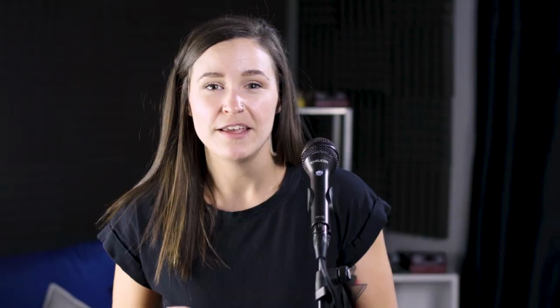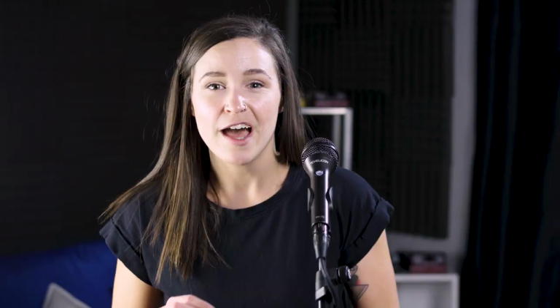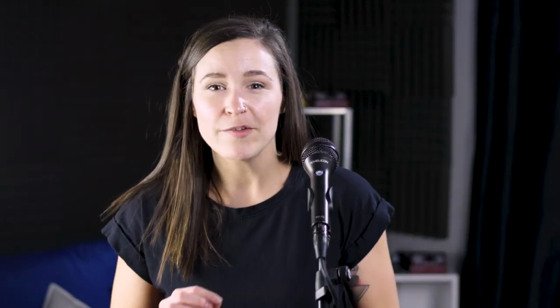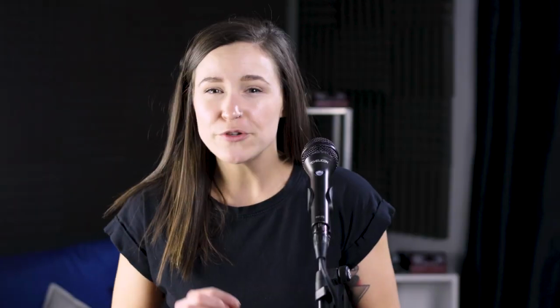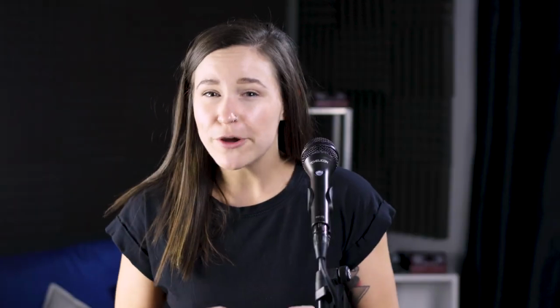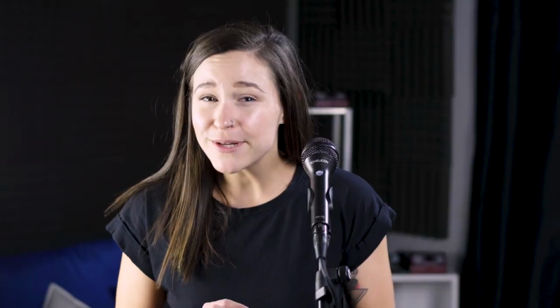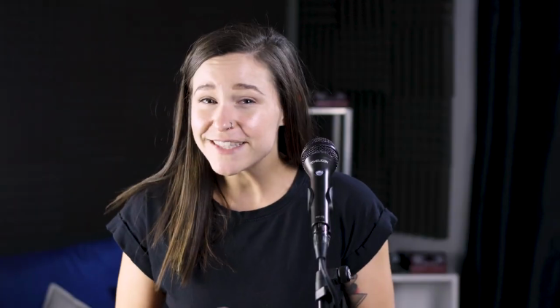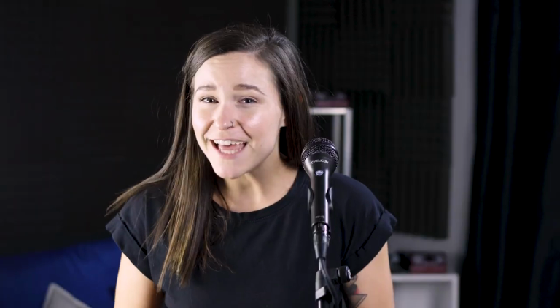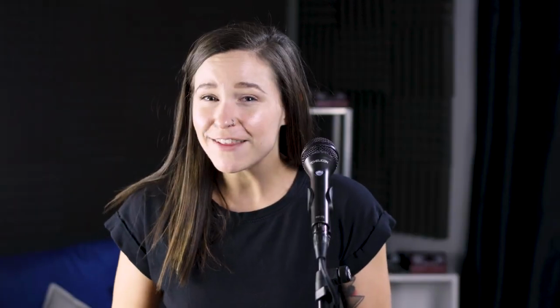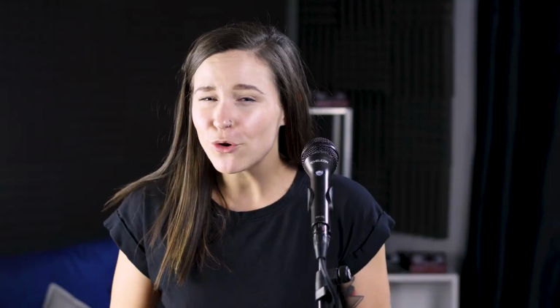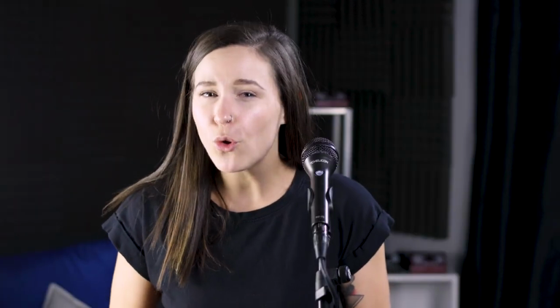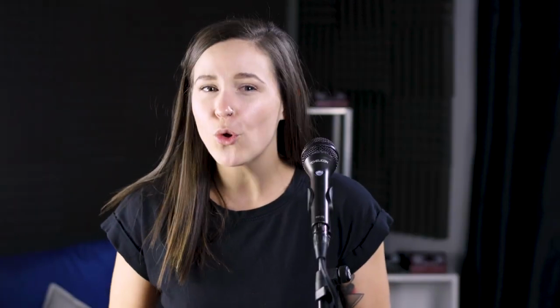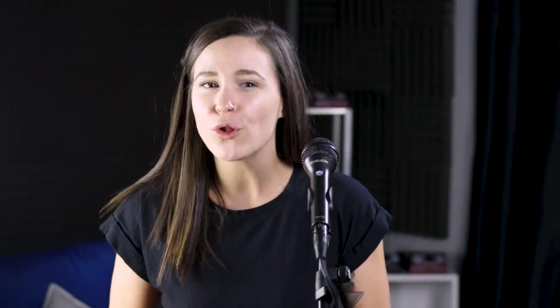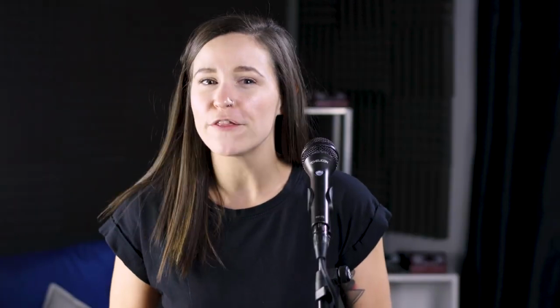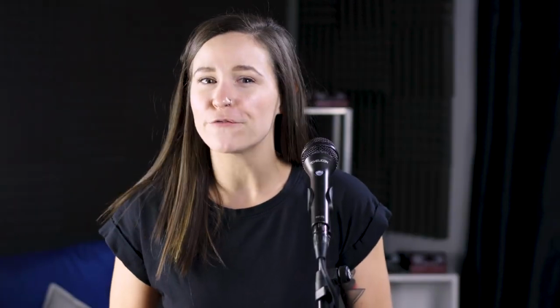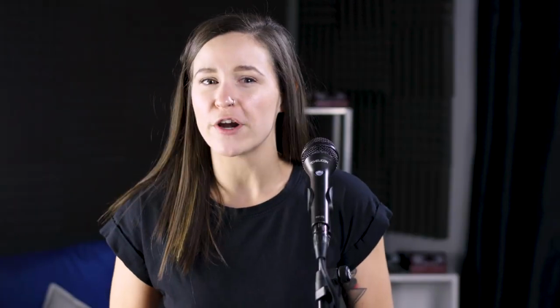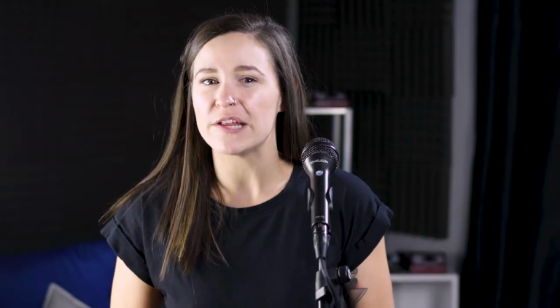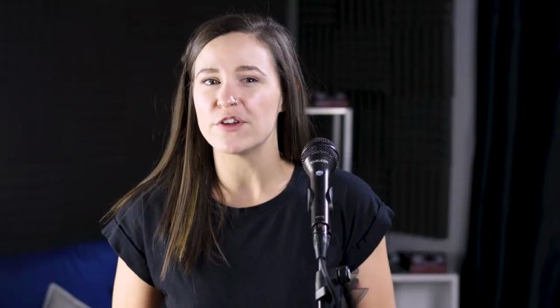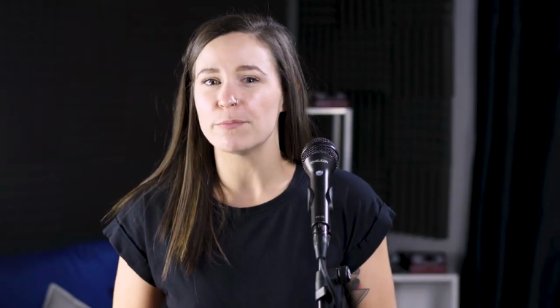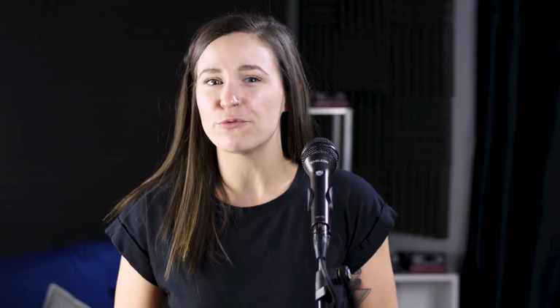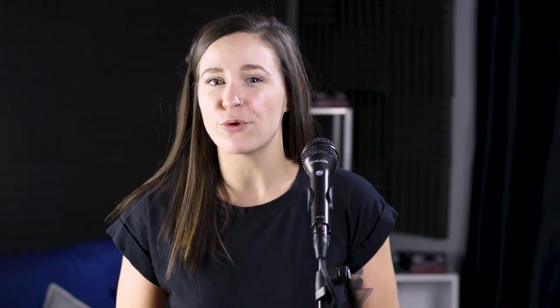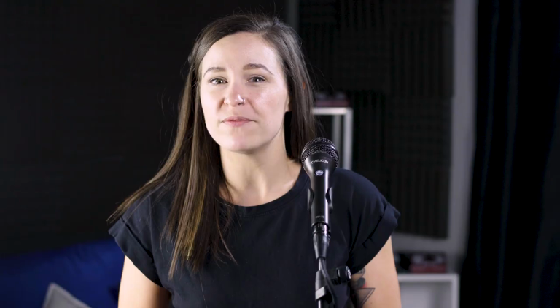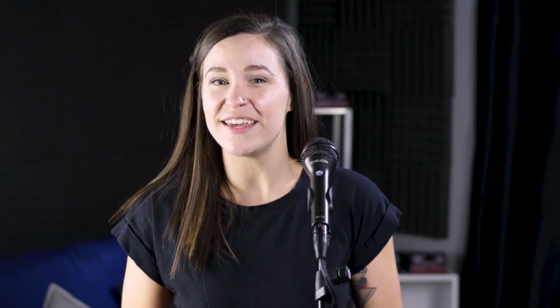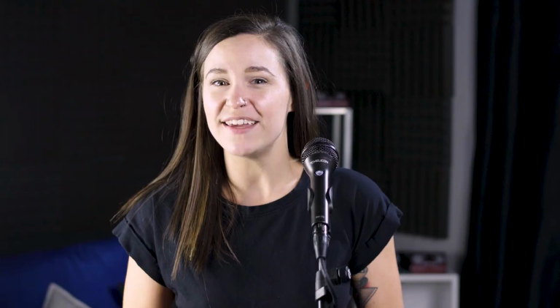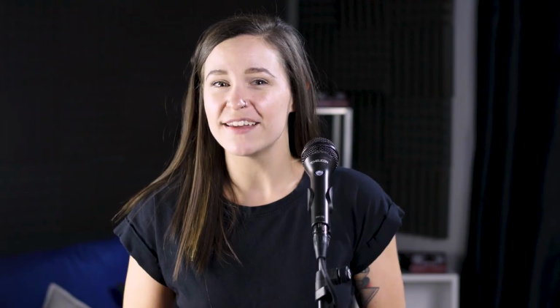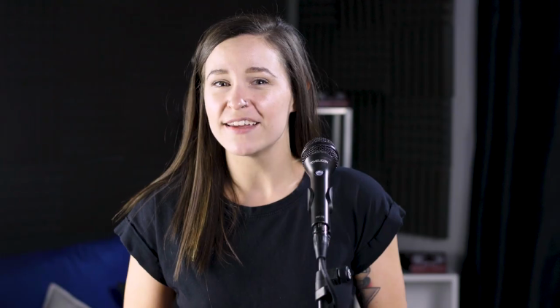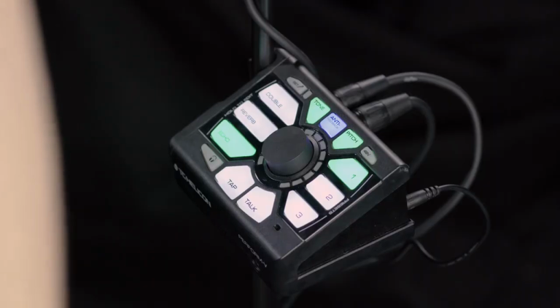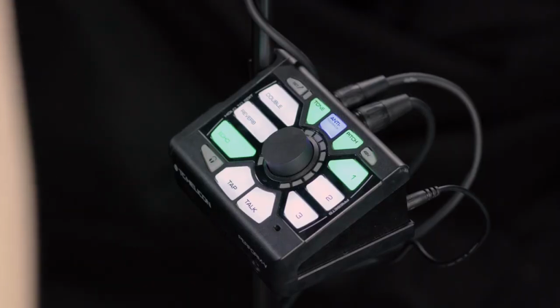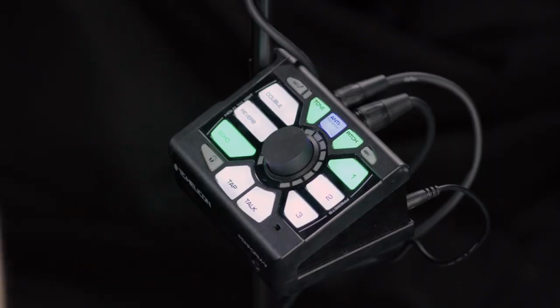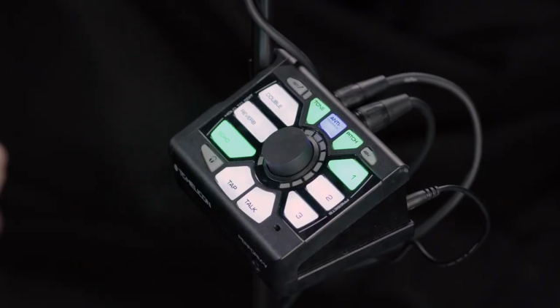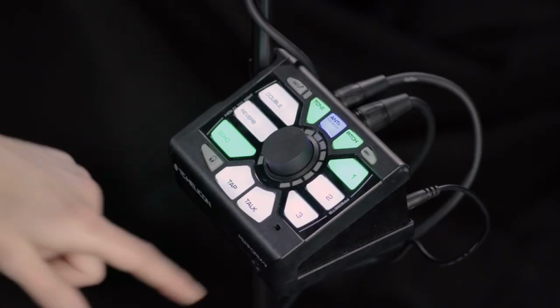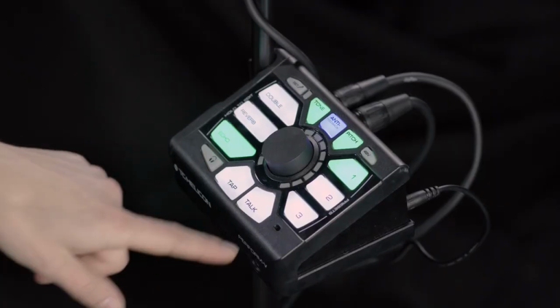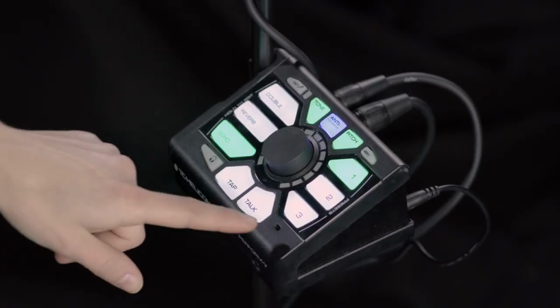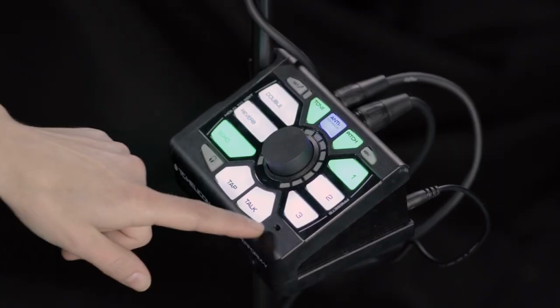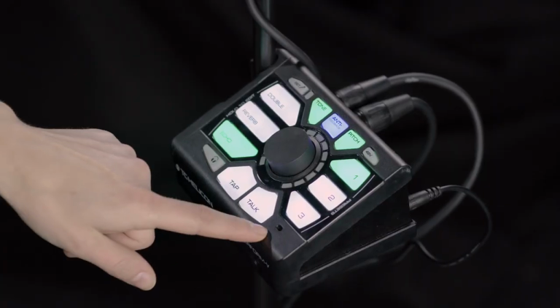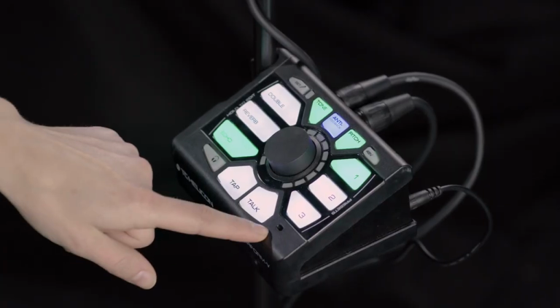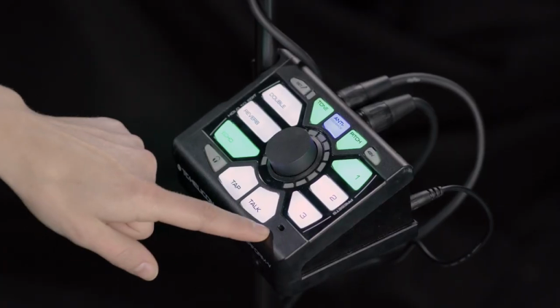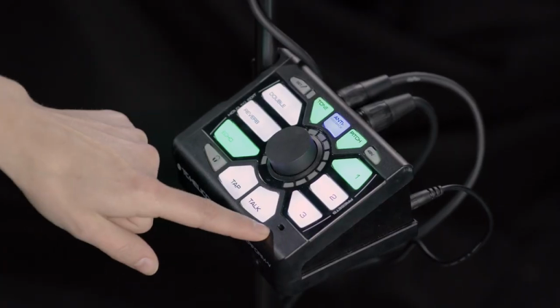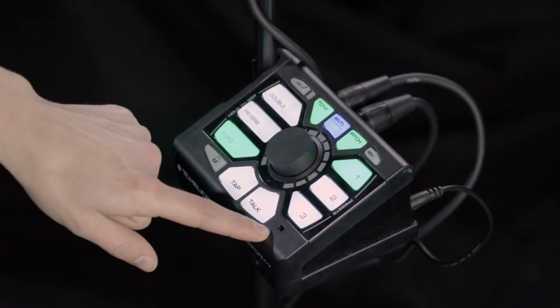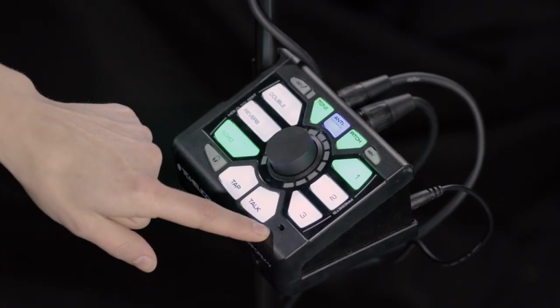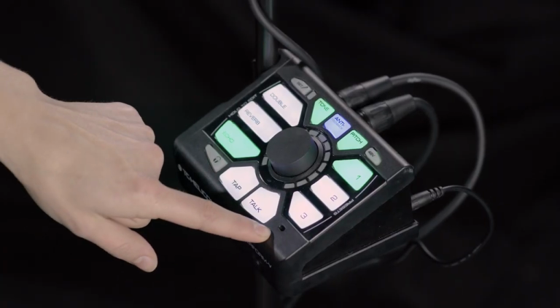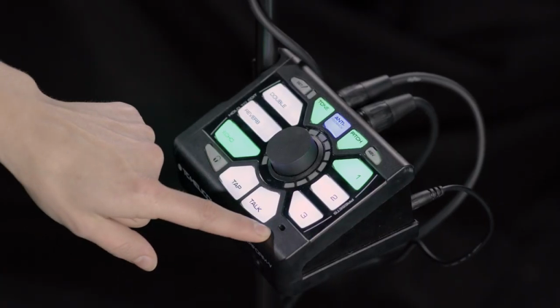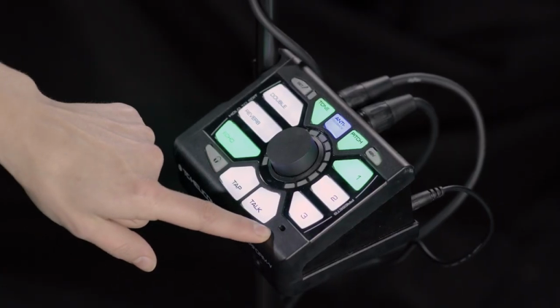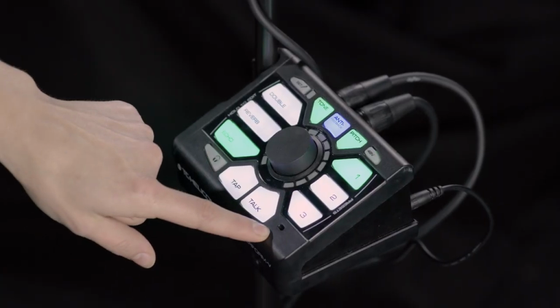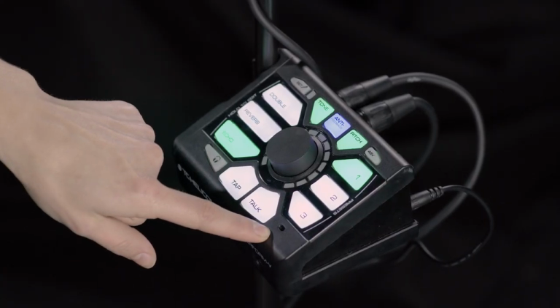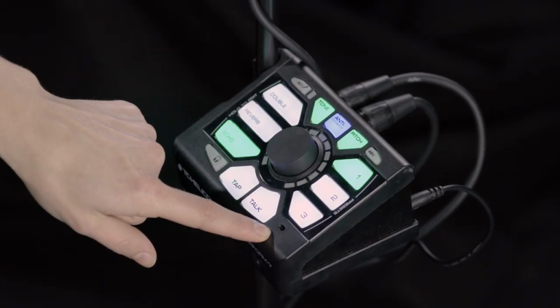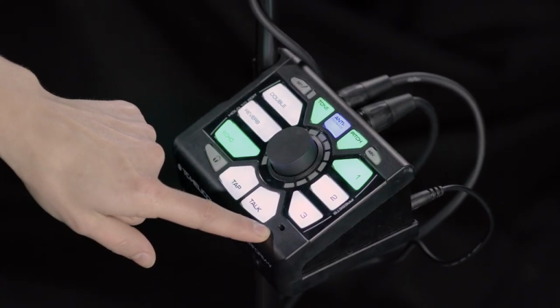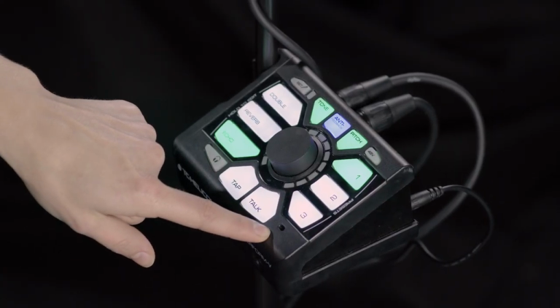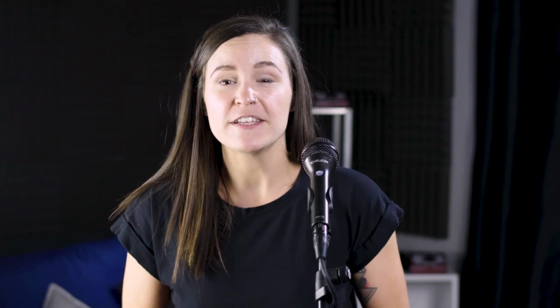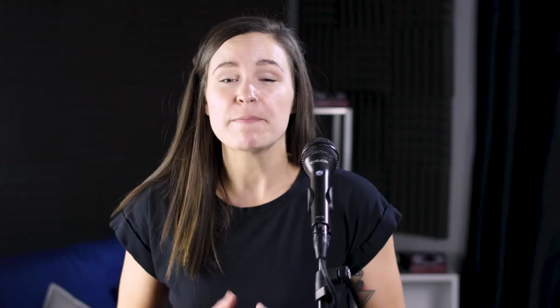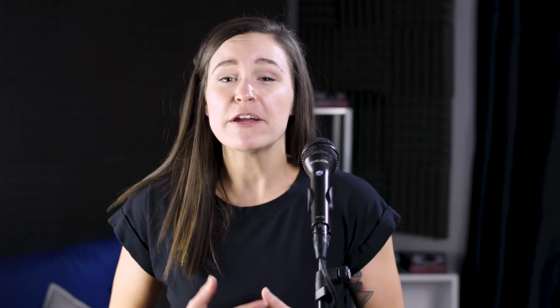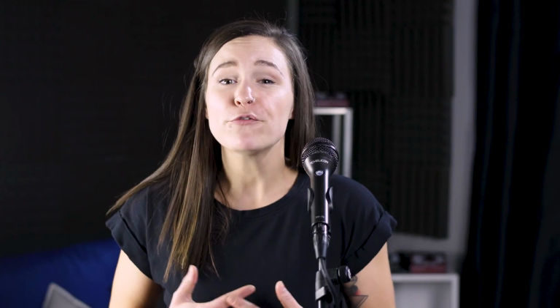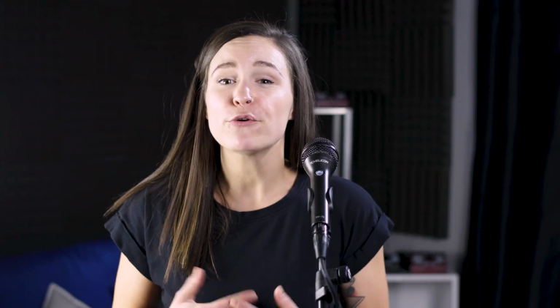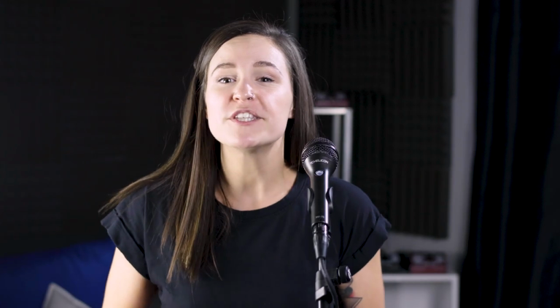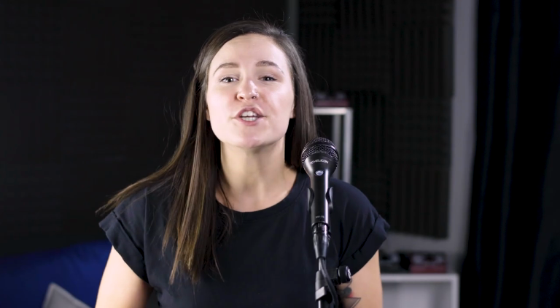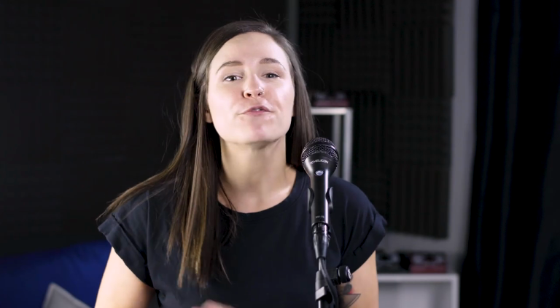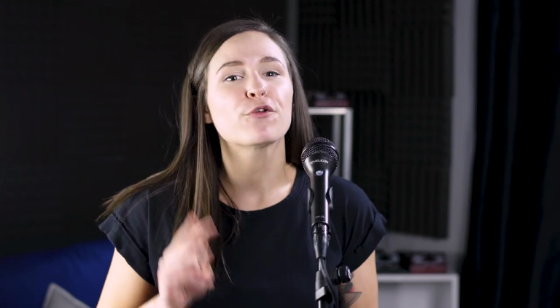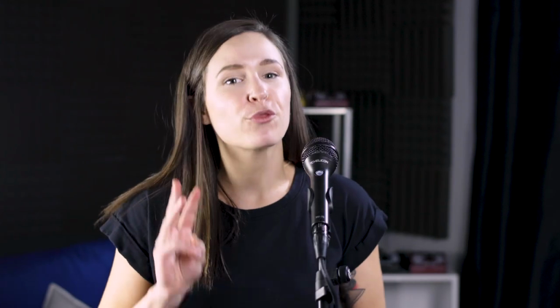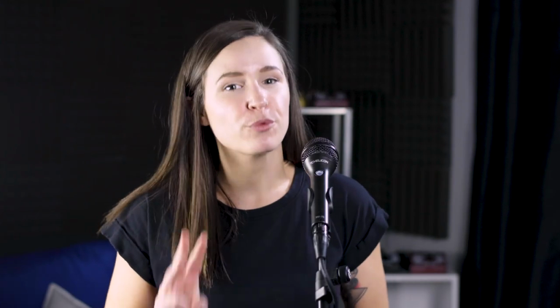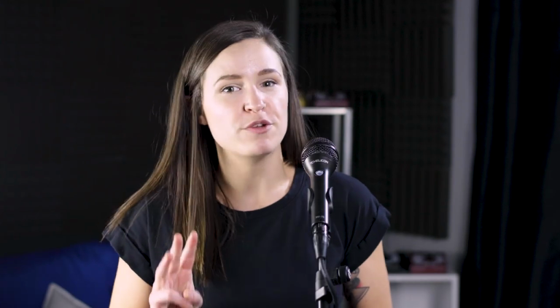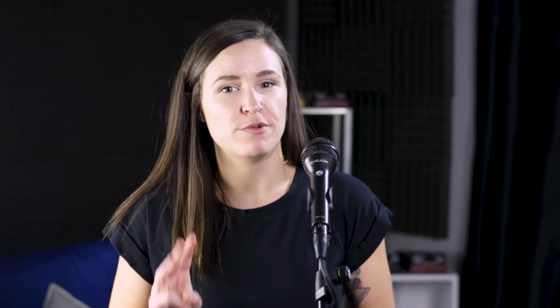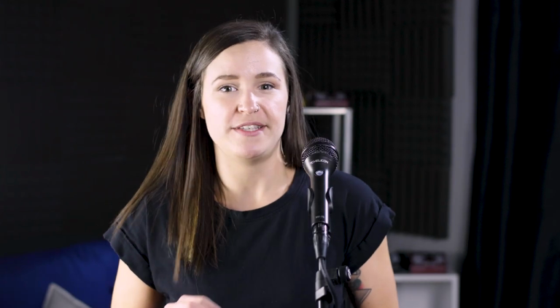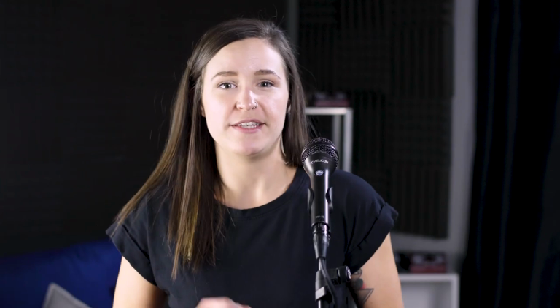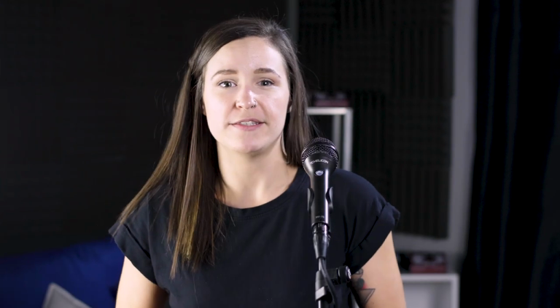Have you noticed that little hole on the front of your Perform V? That's your room sense microphone. This microphone is here for three reasons.